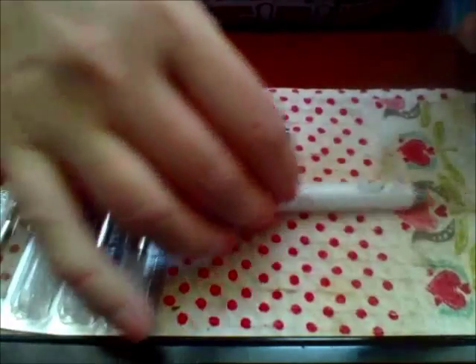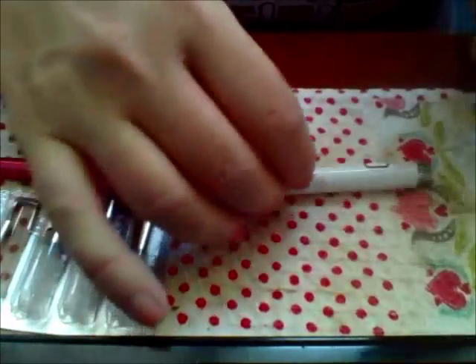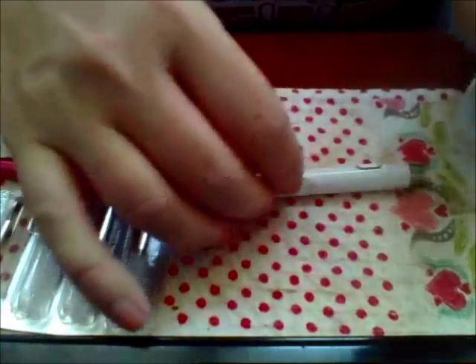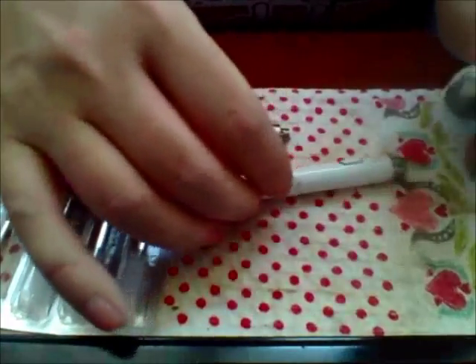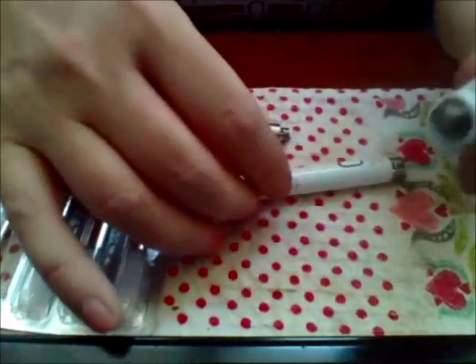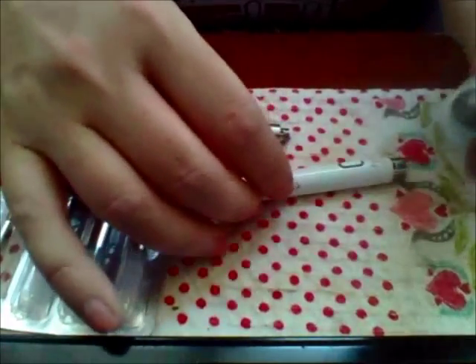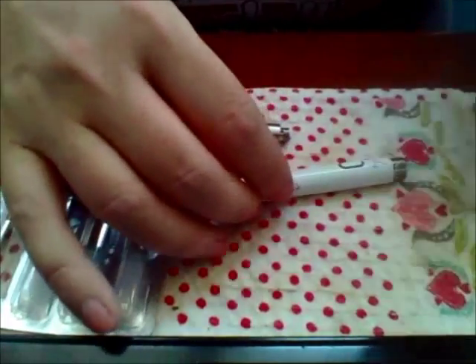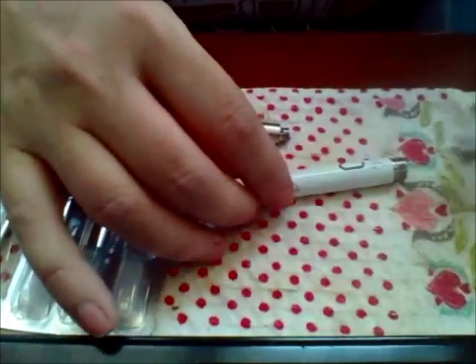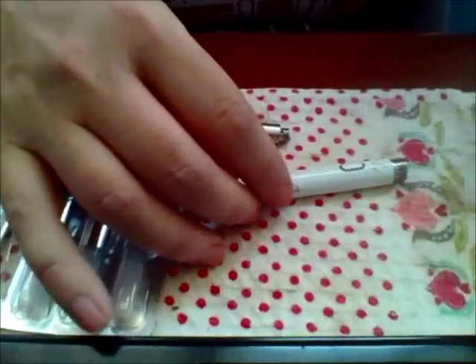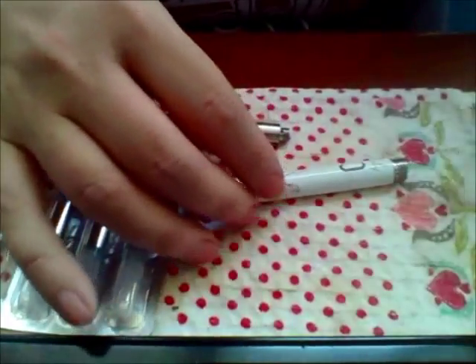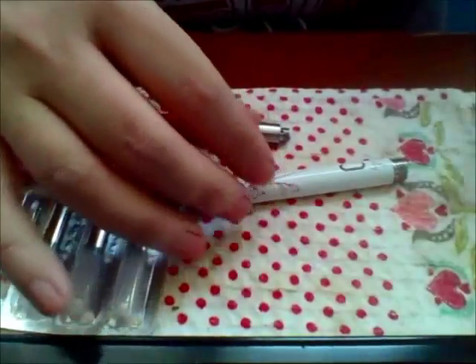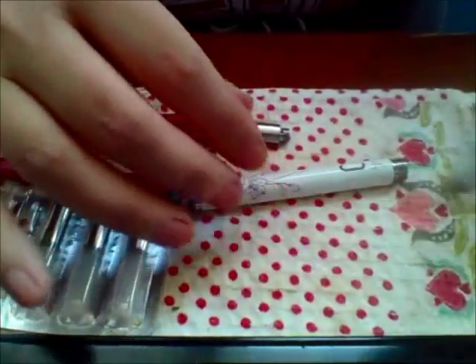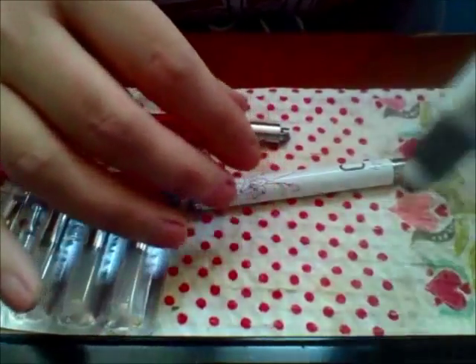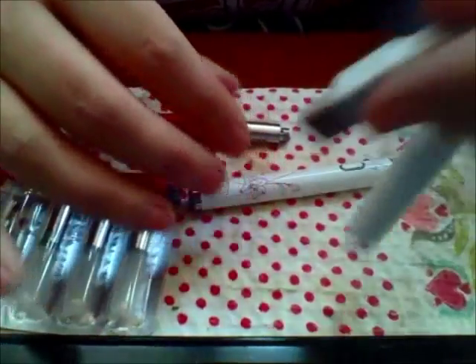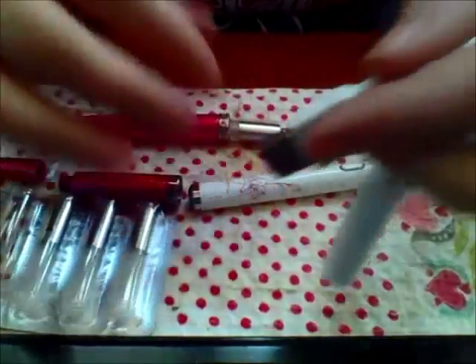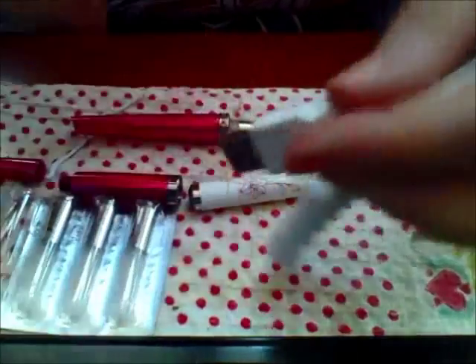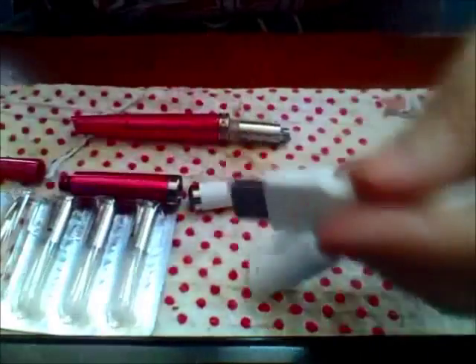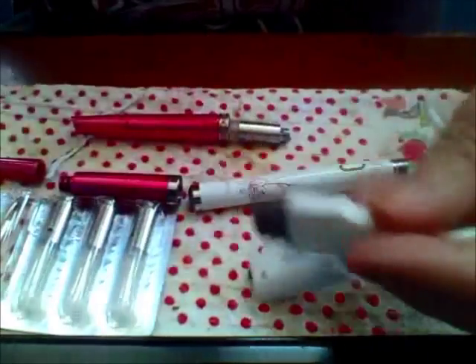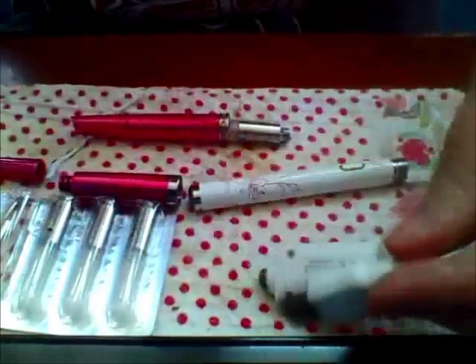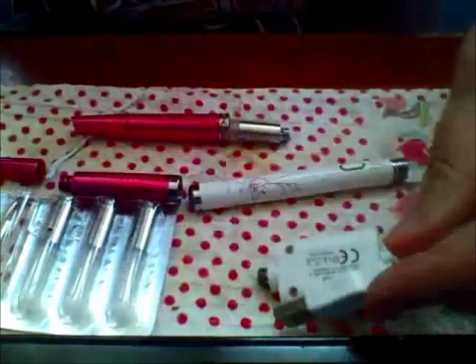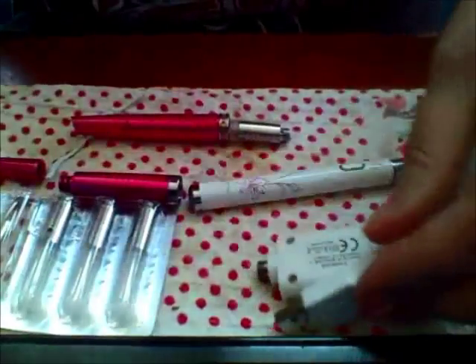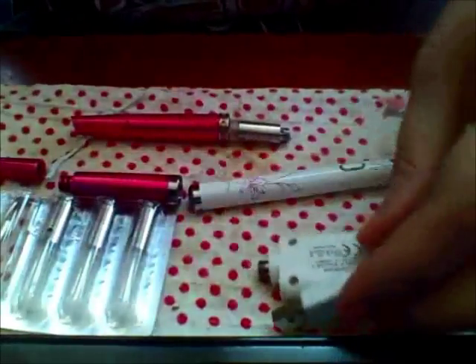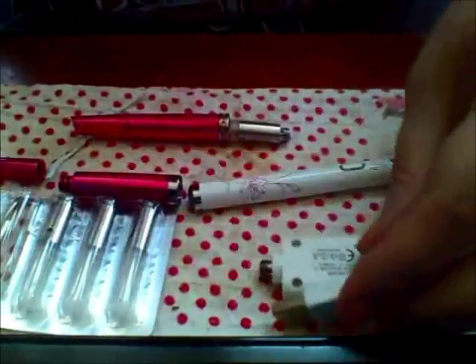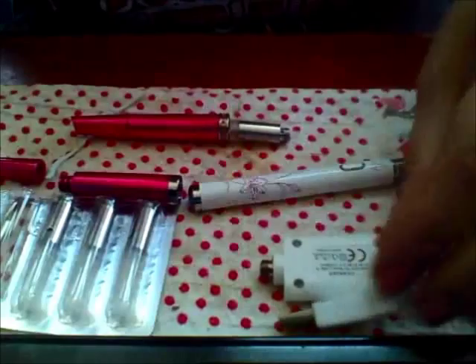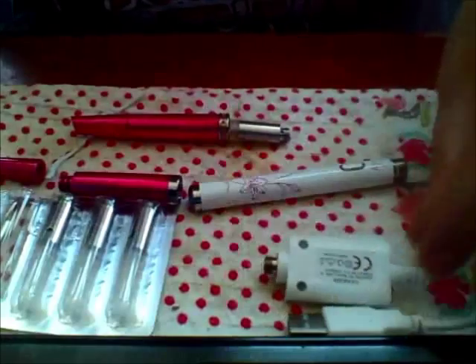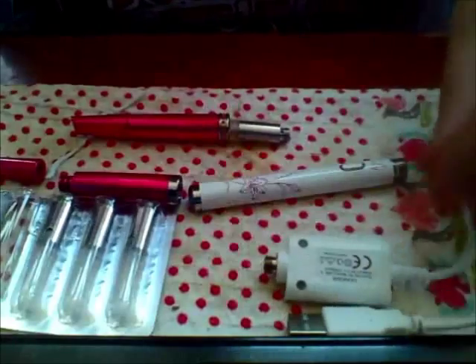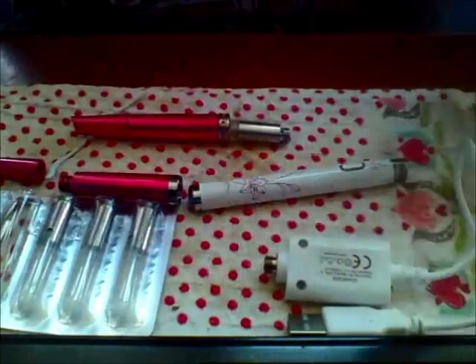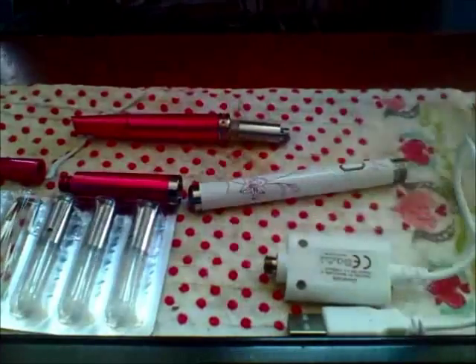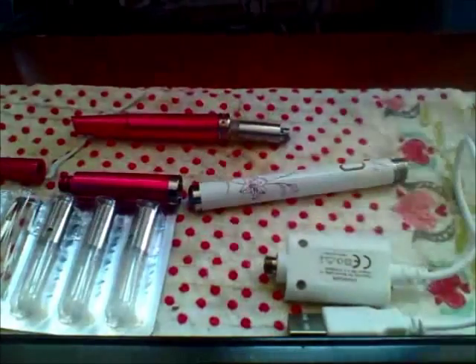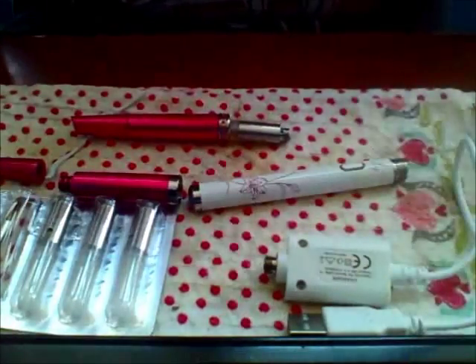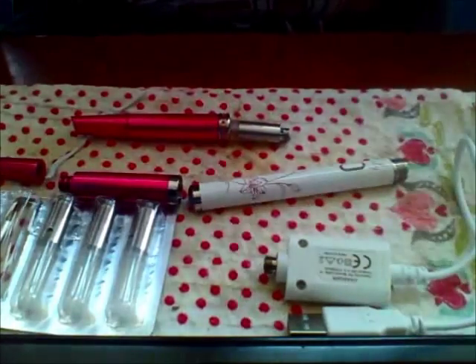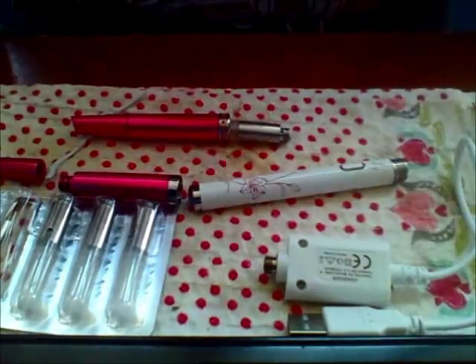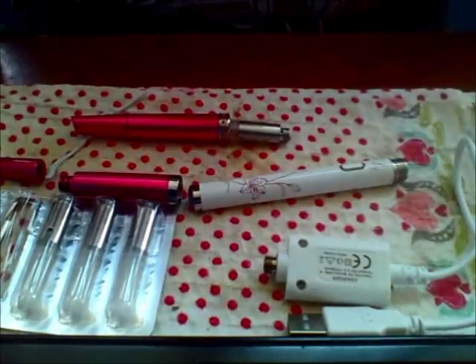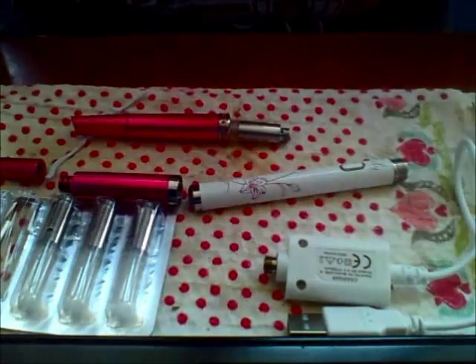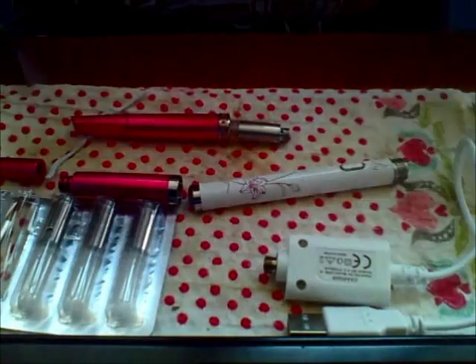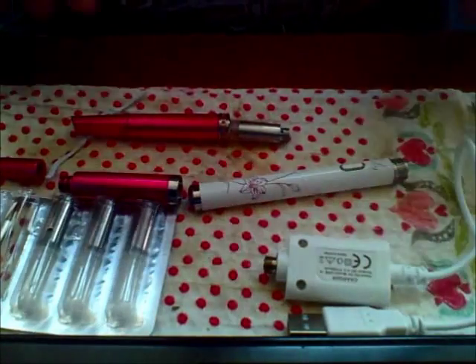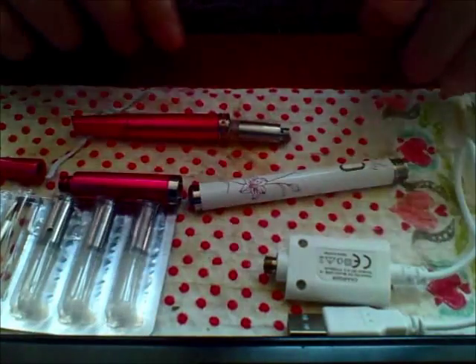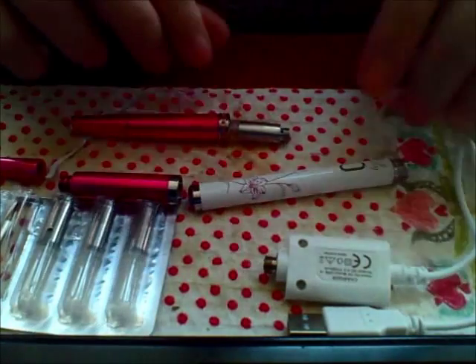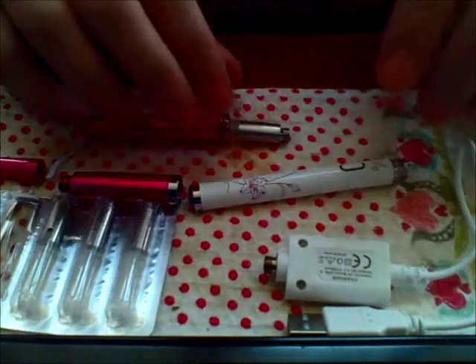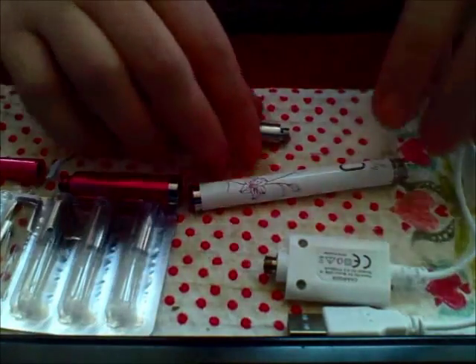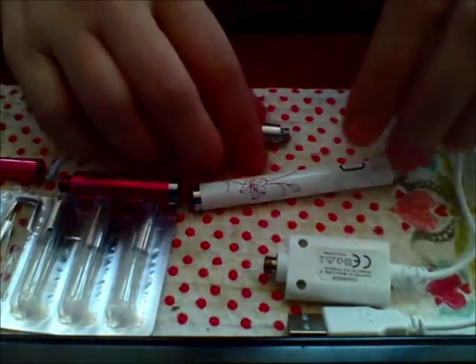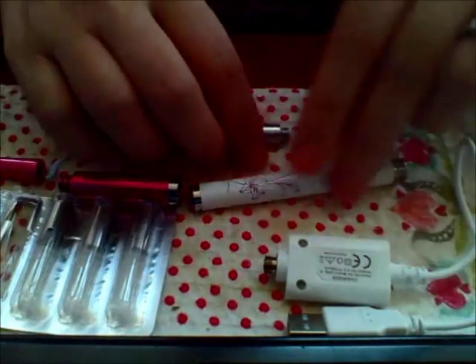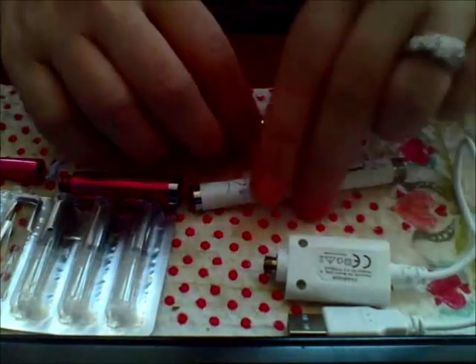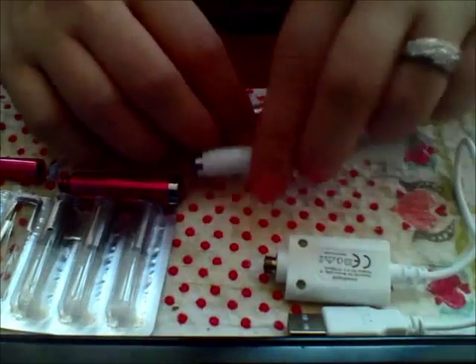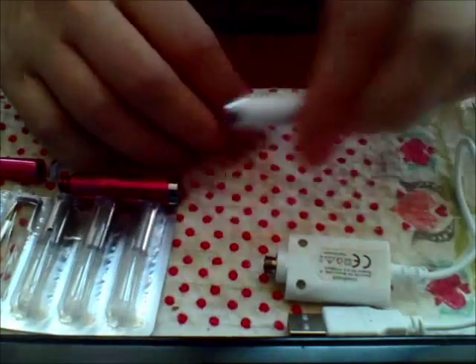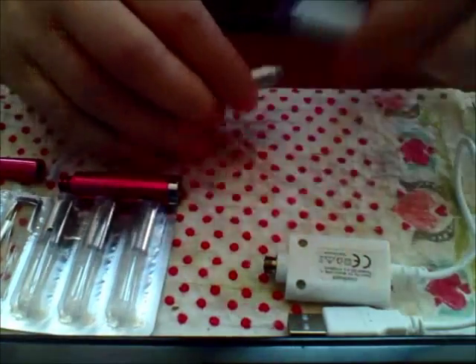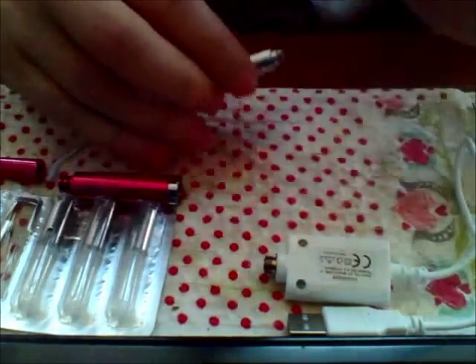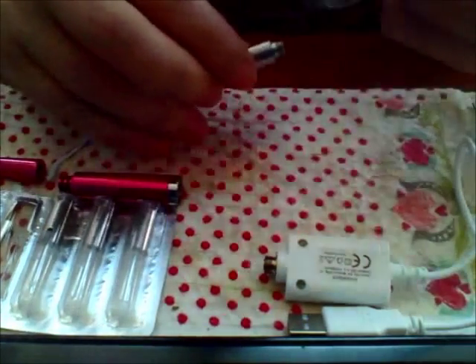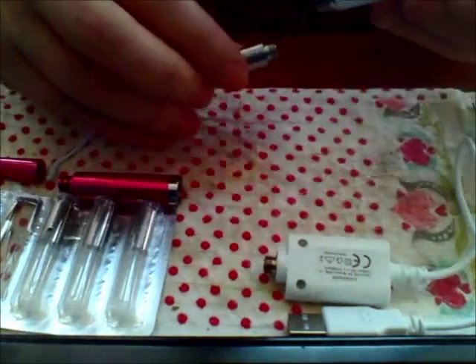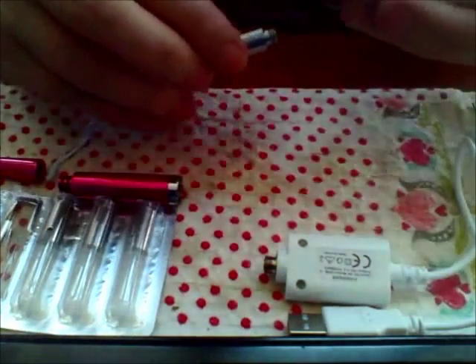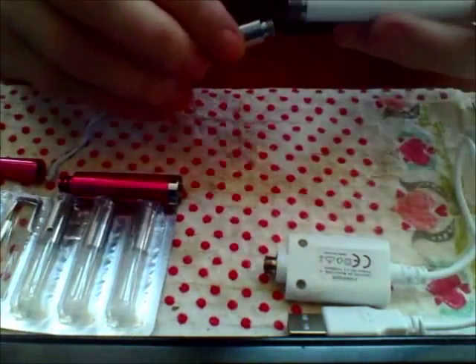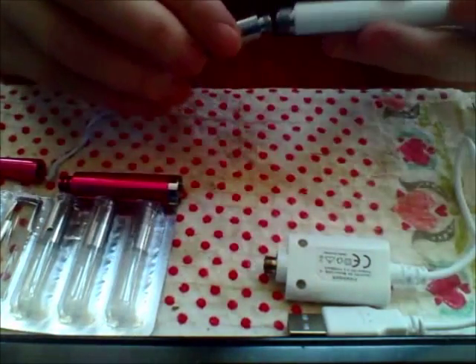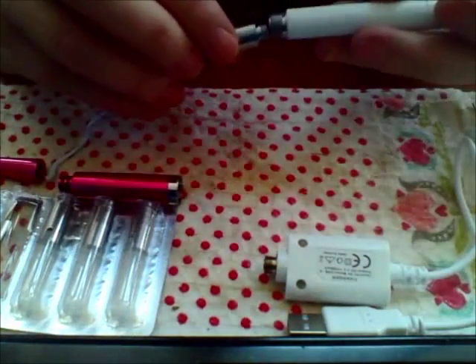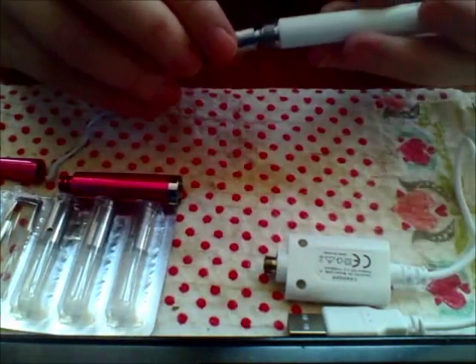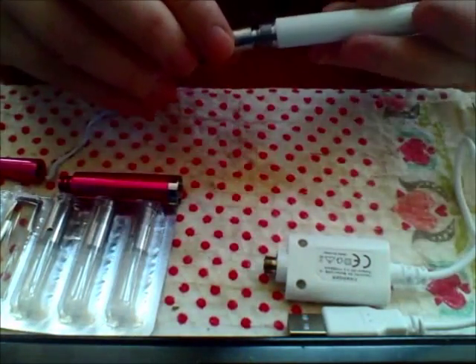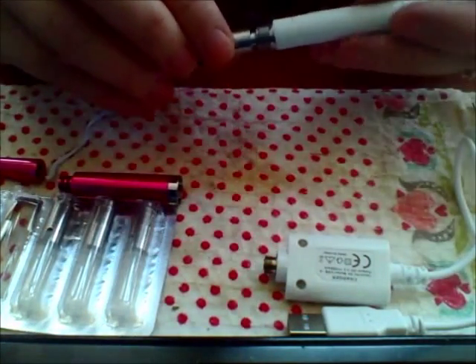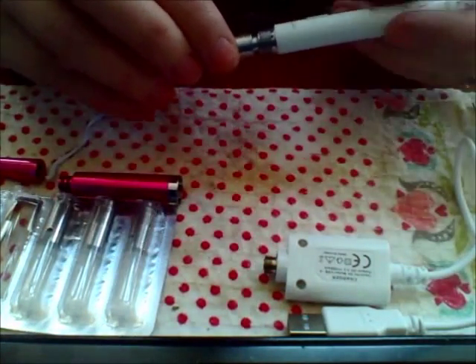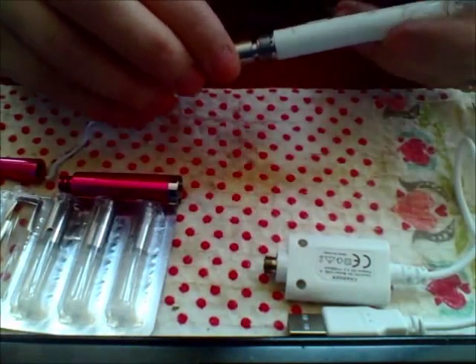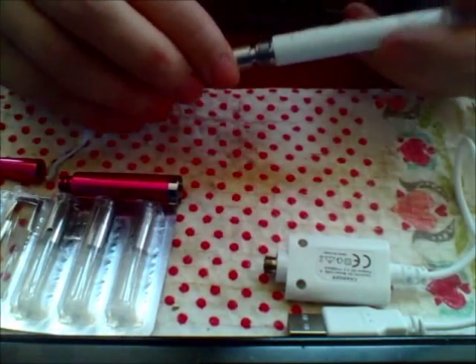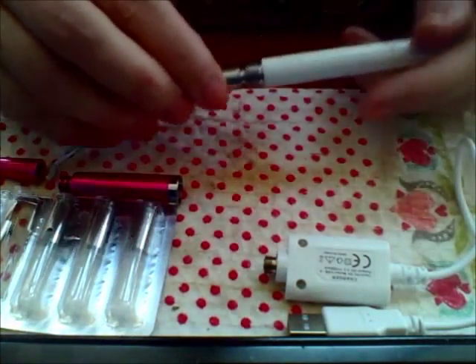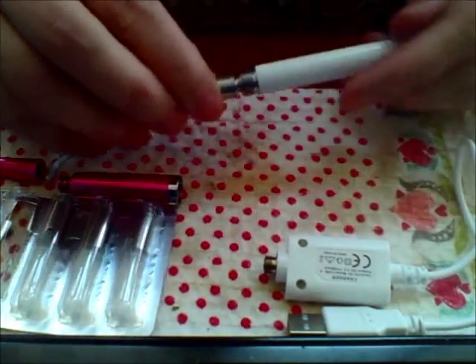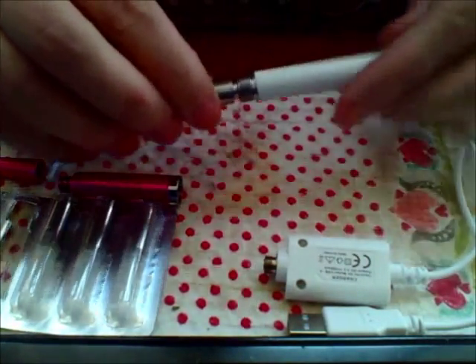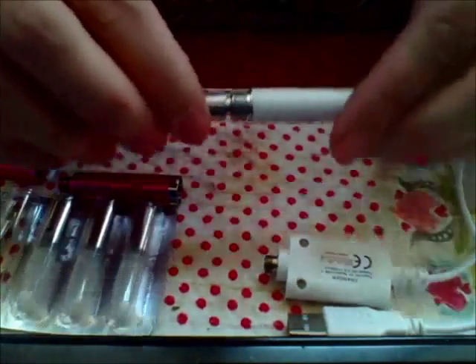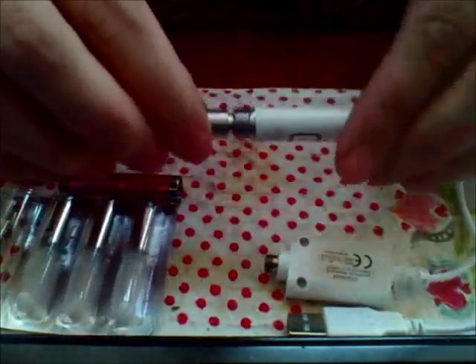There have been complaints of batteries exploding when charging them on a computer, so stick to a wall charger.